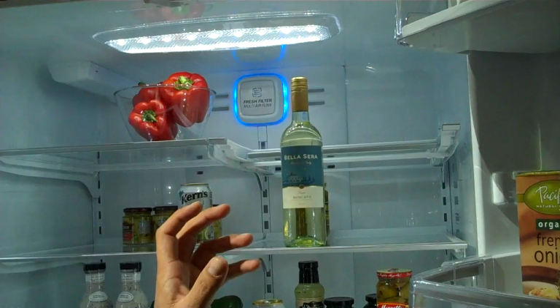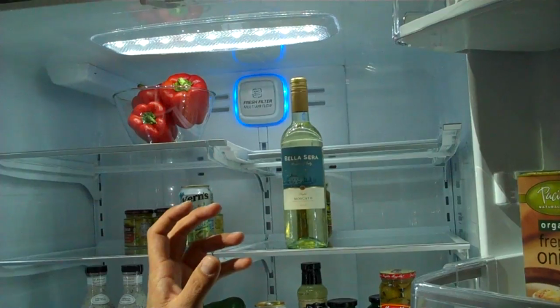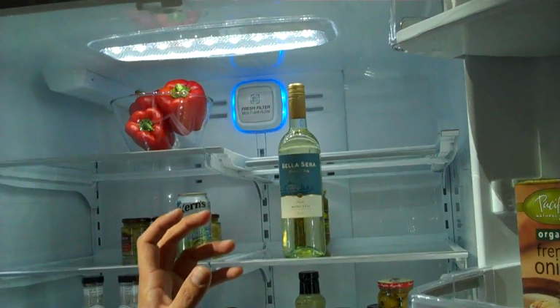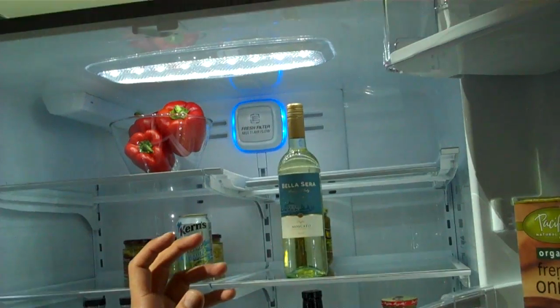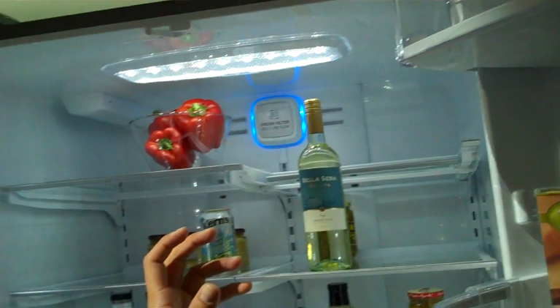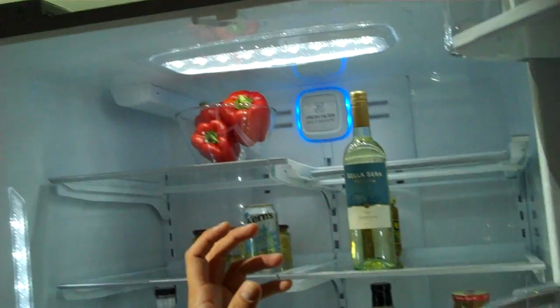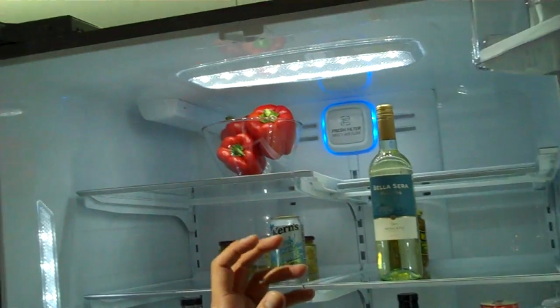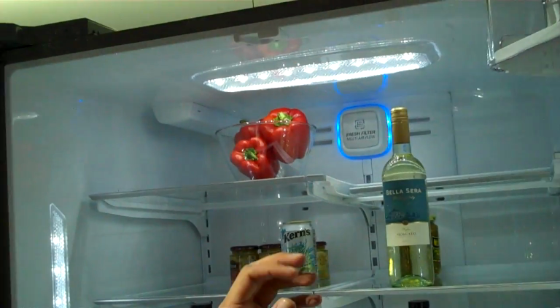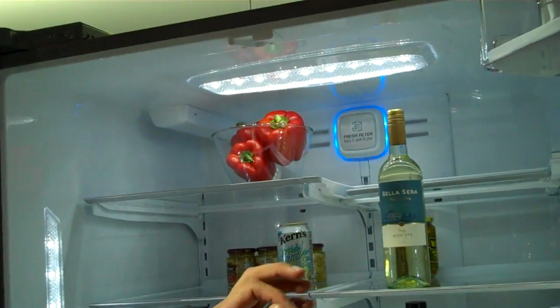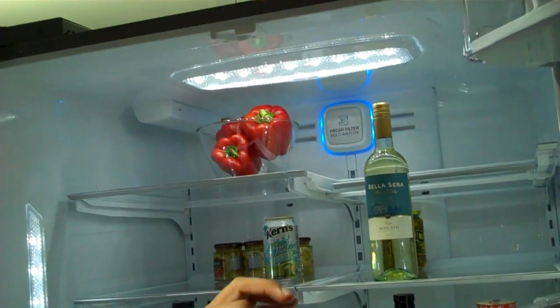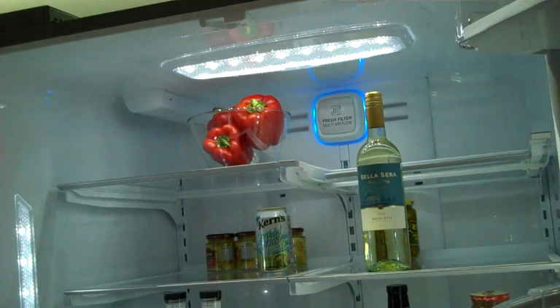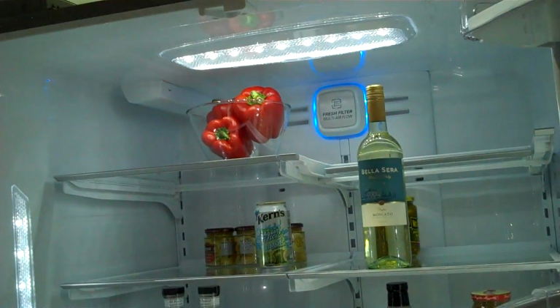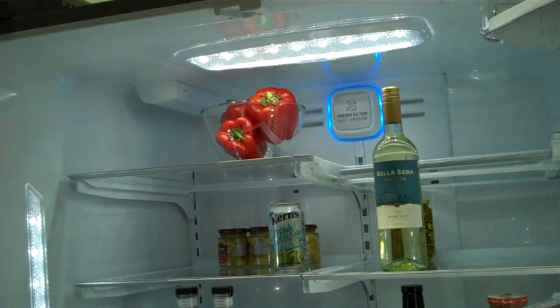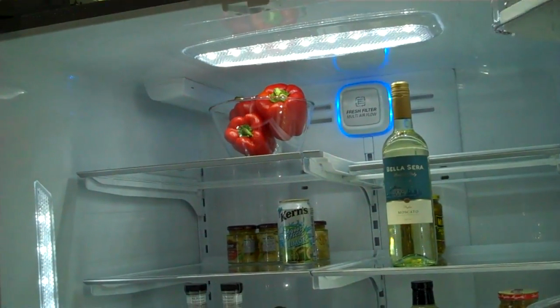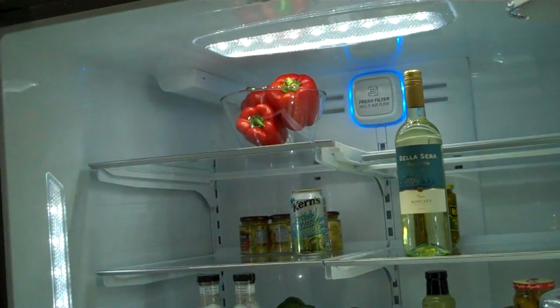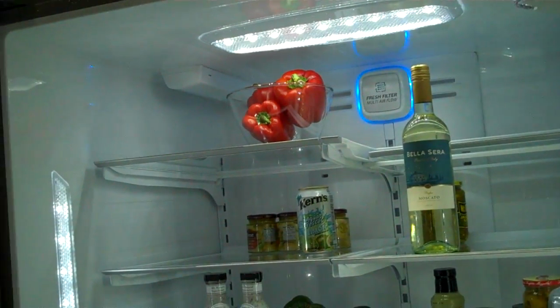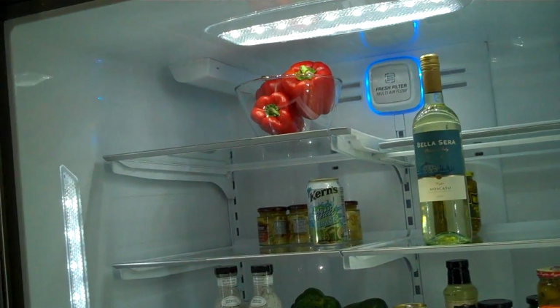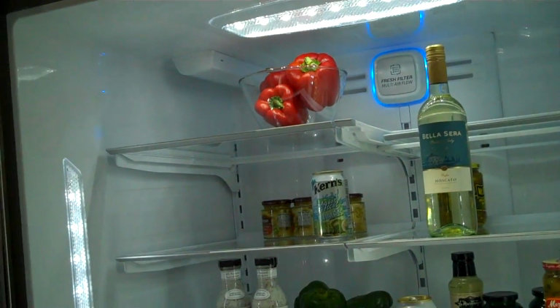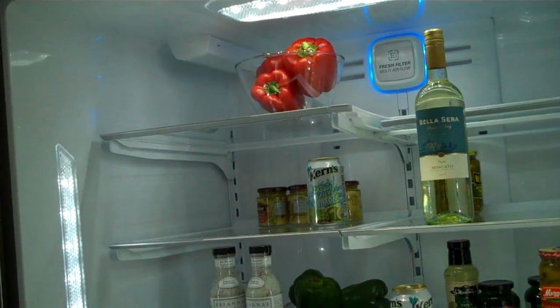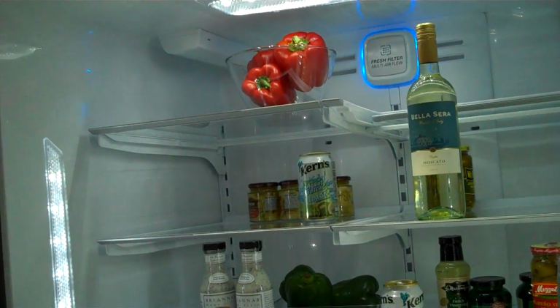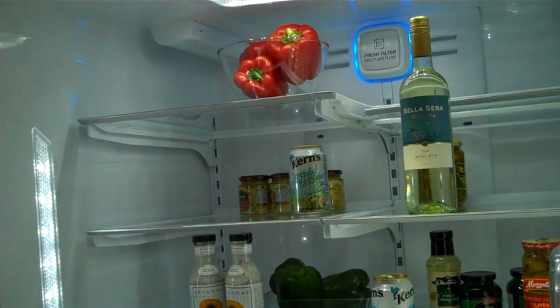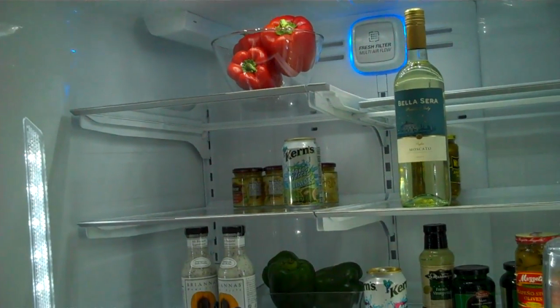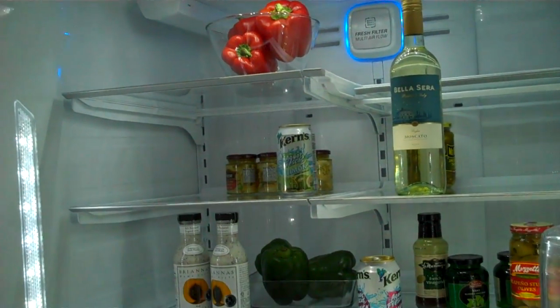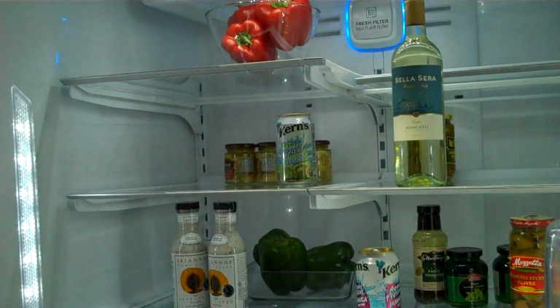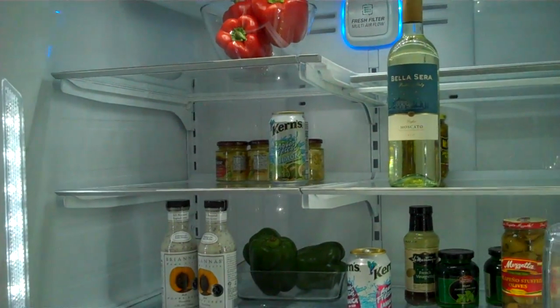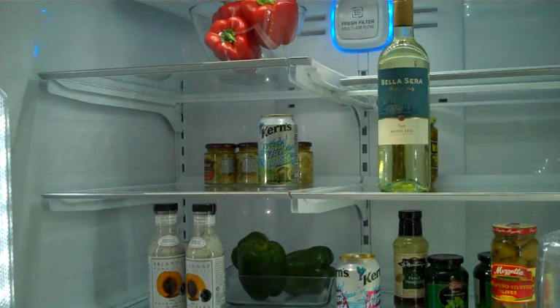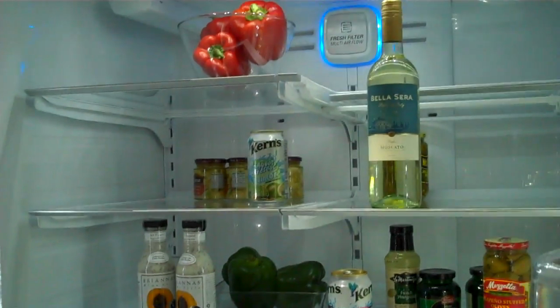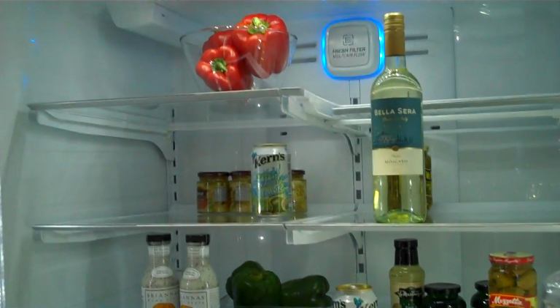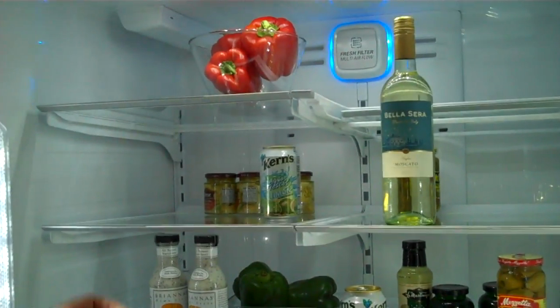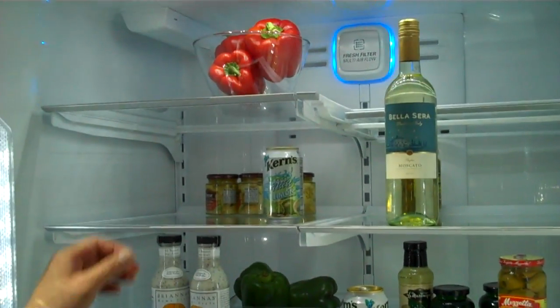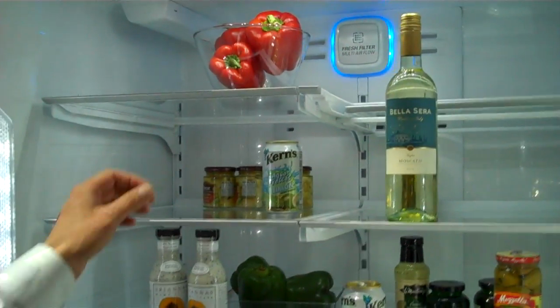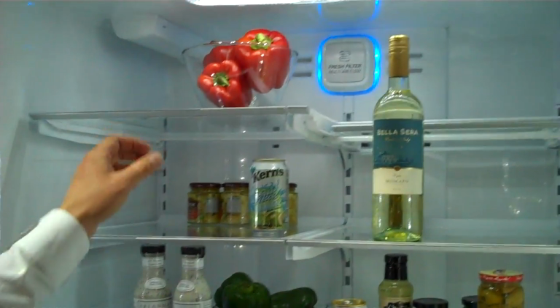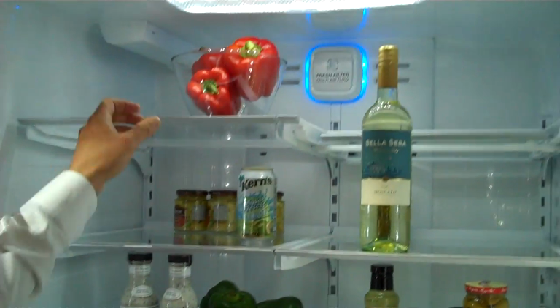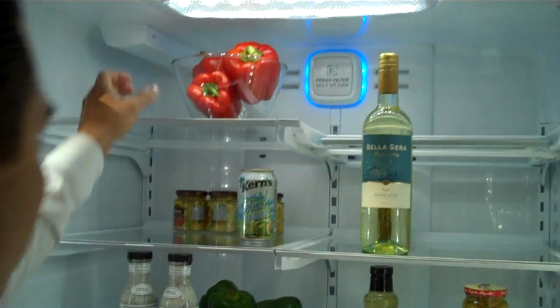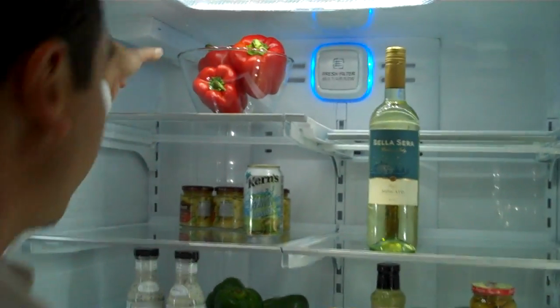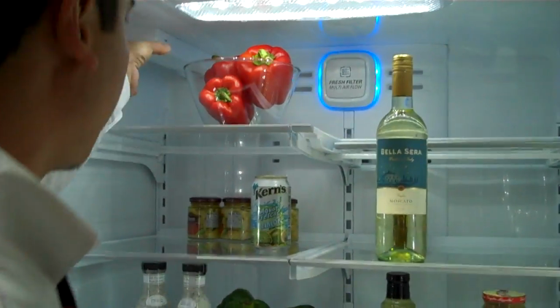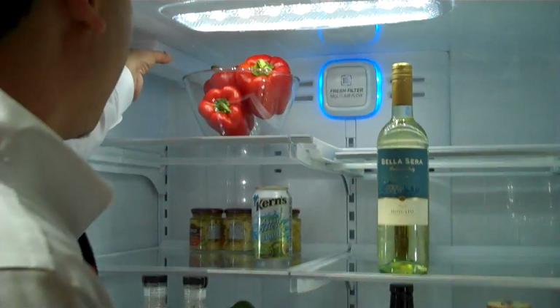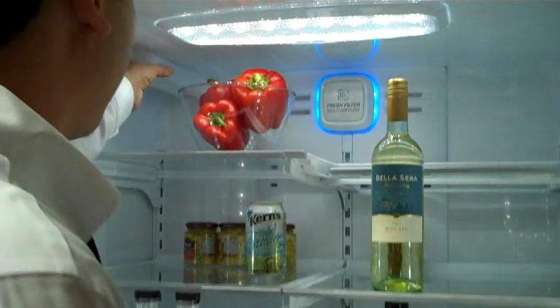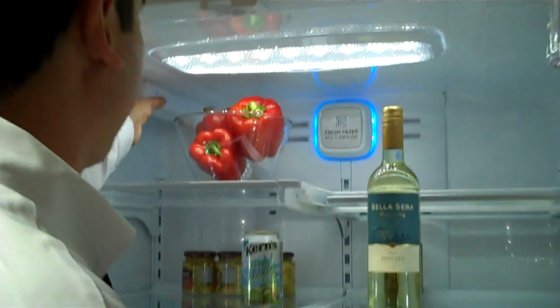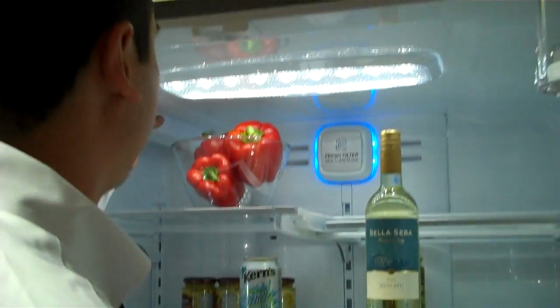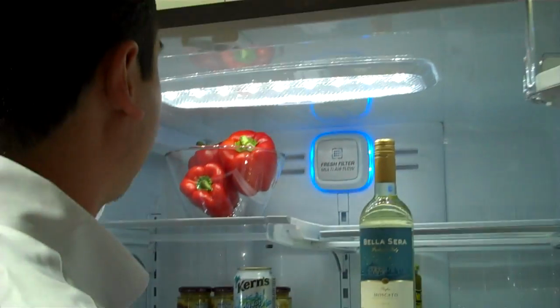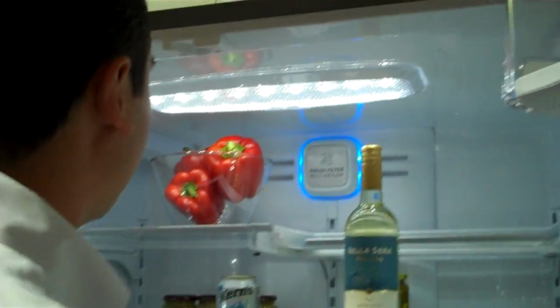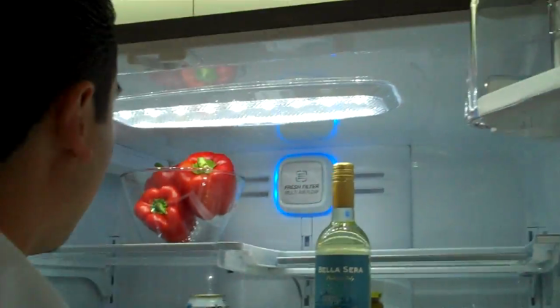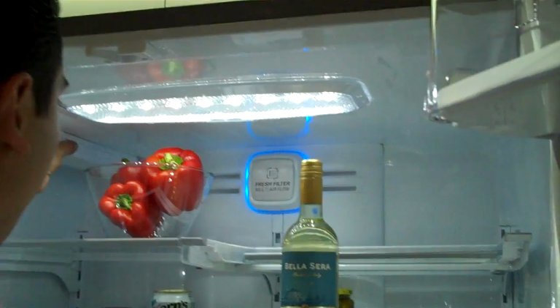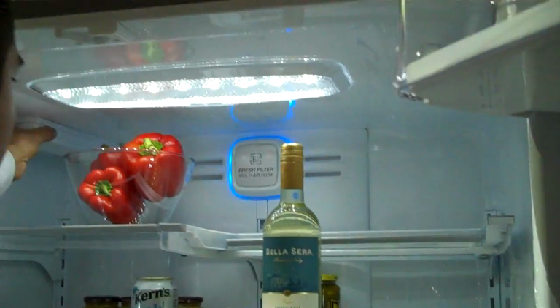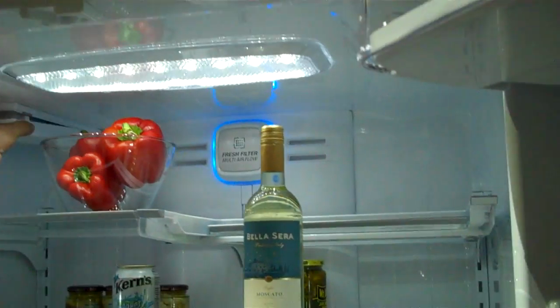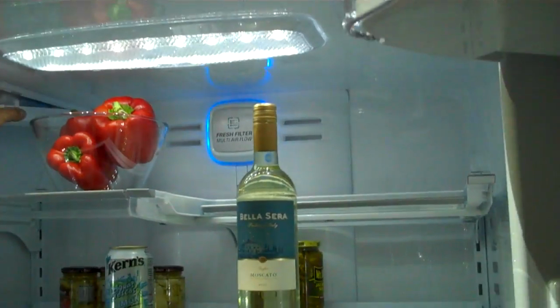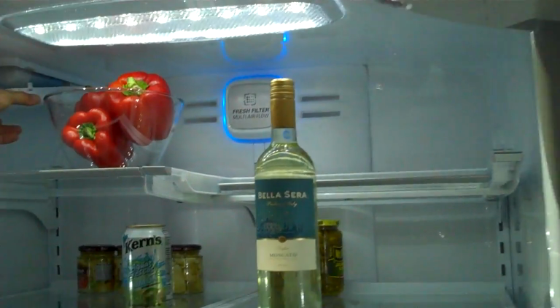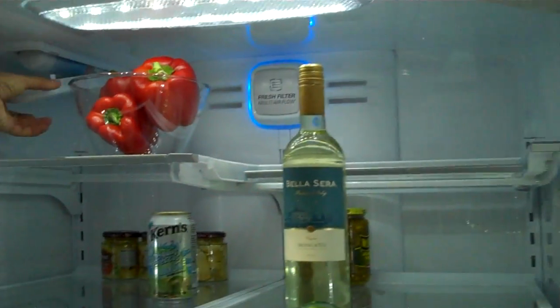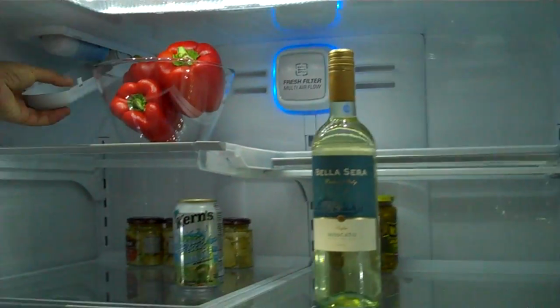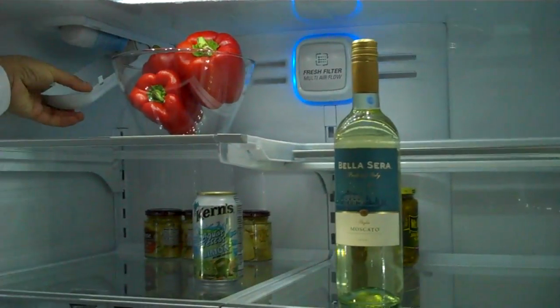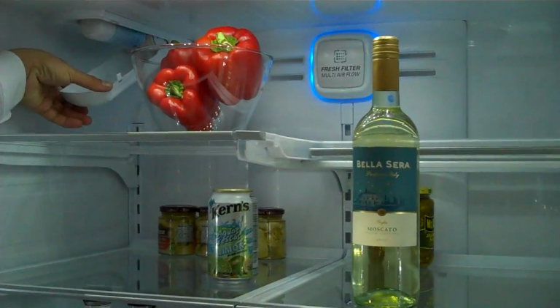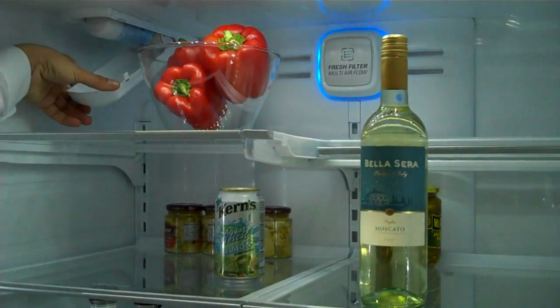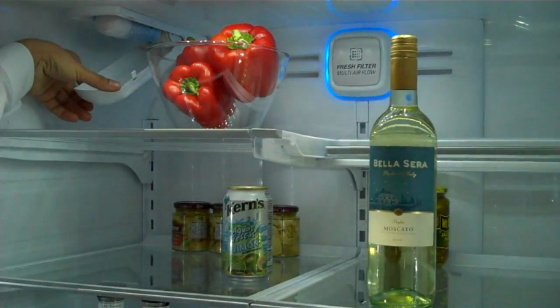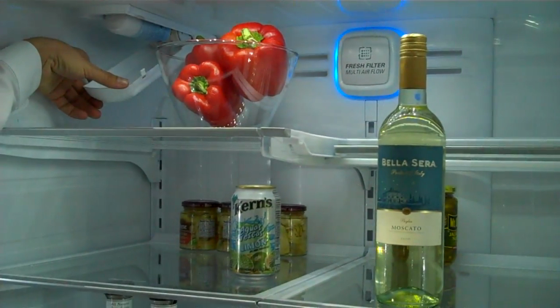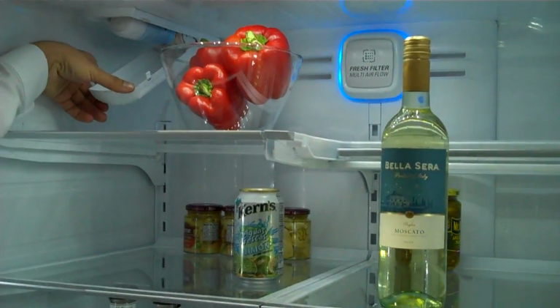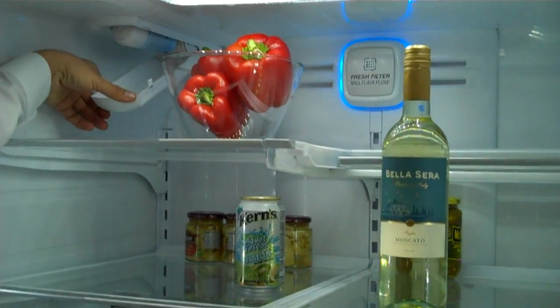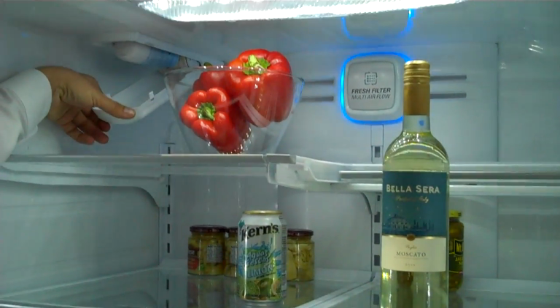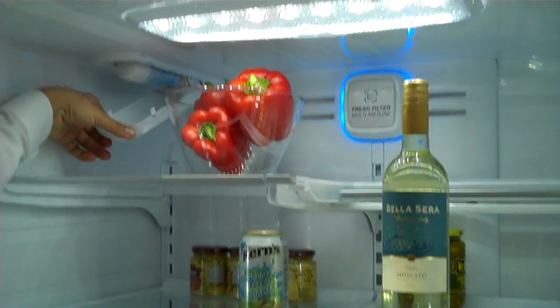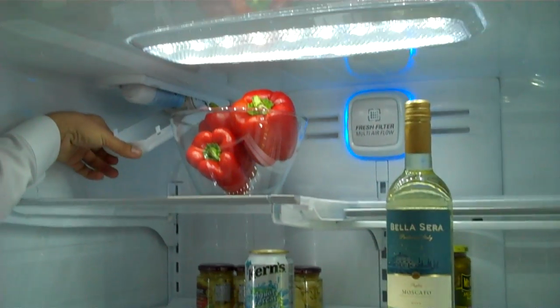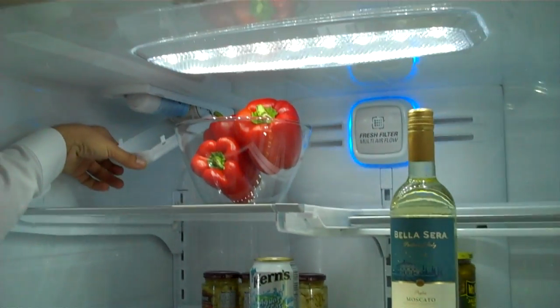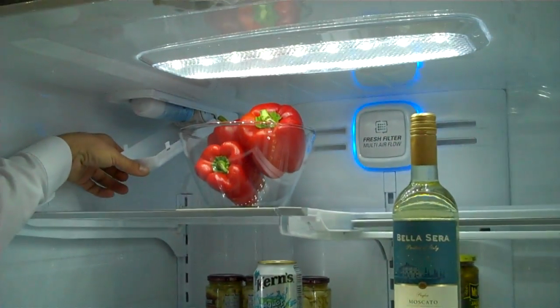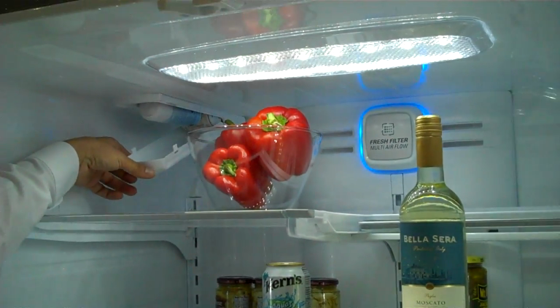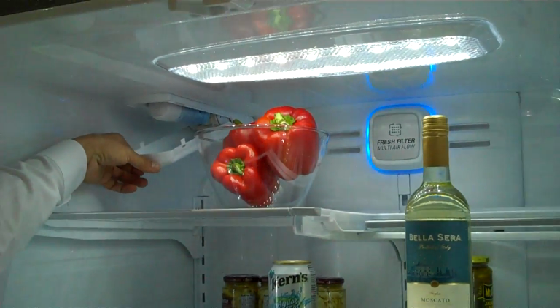And the water's filtered? Yes, we do have a water filter up here, so you're going to have filtered ice and filtered water at the same time.